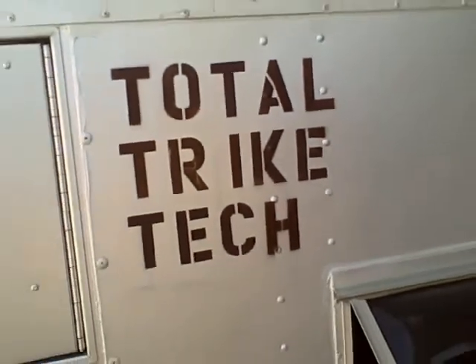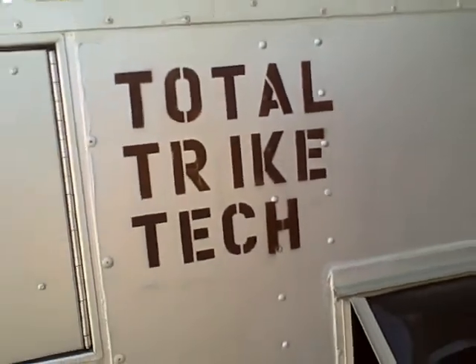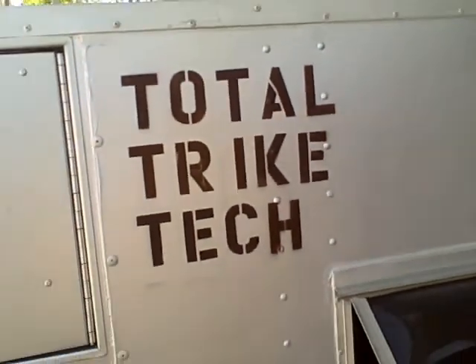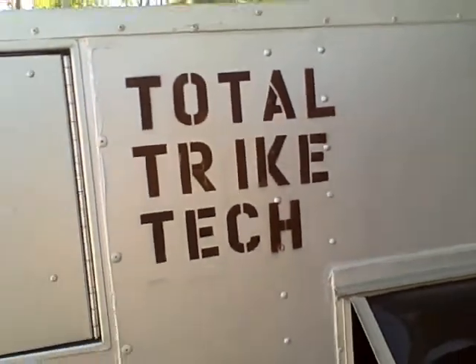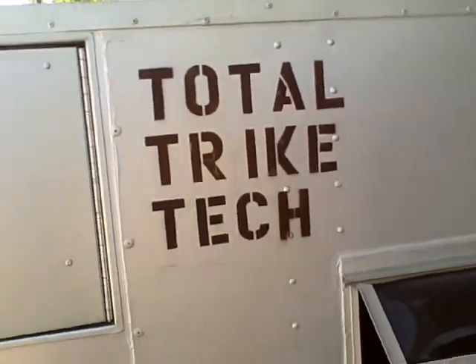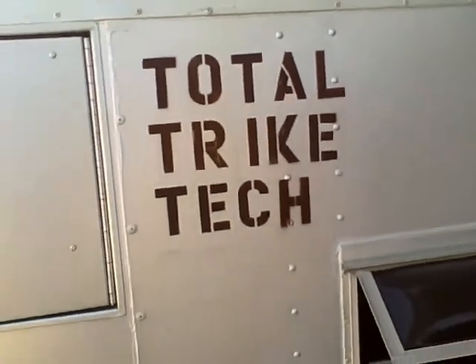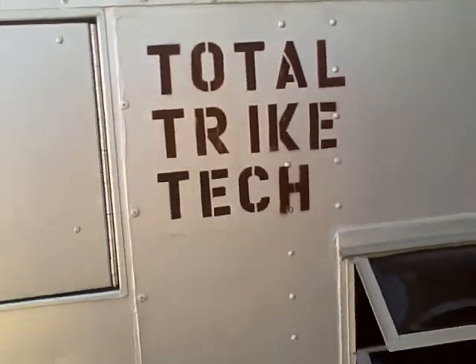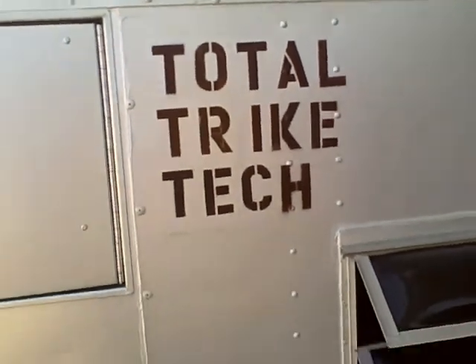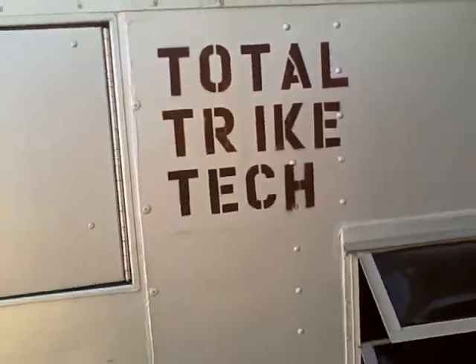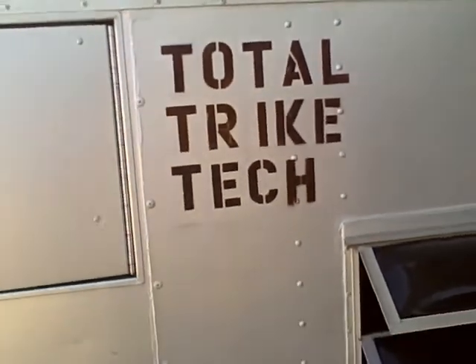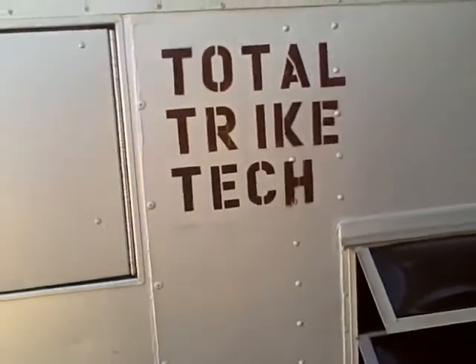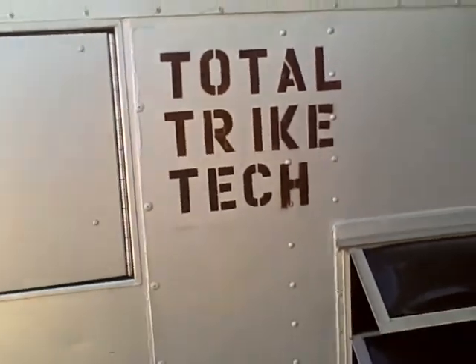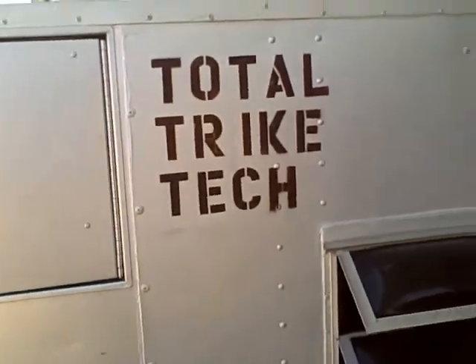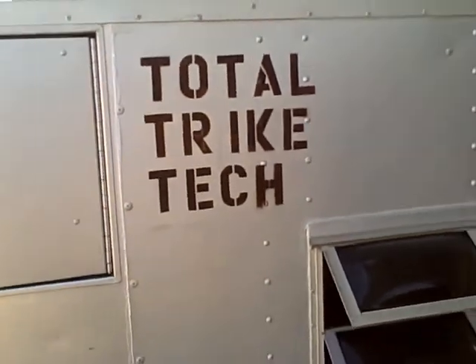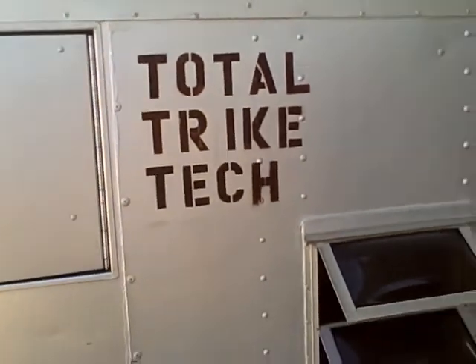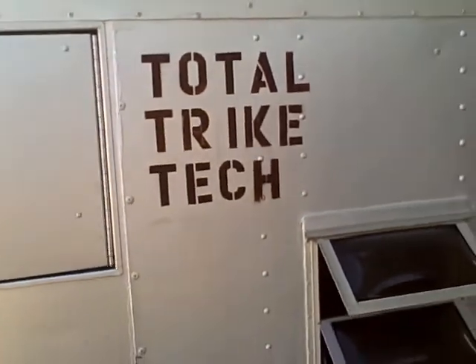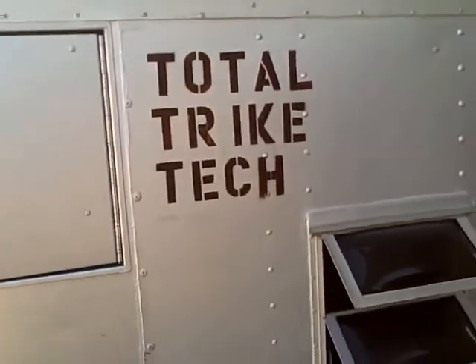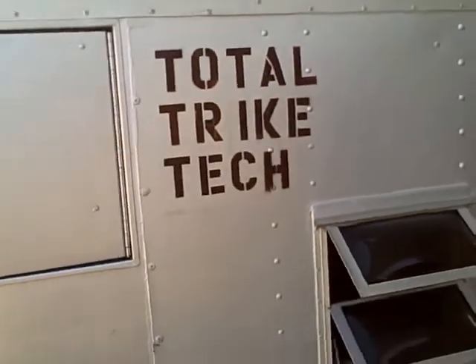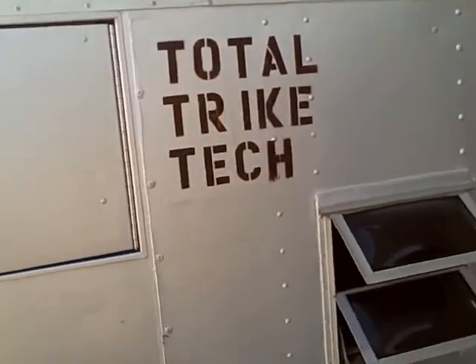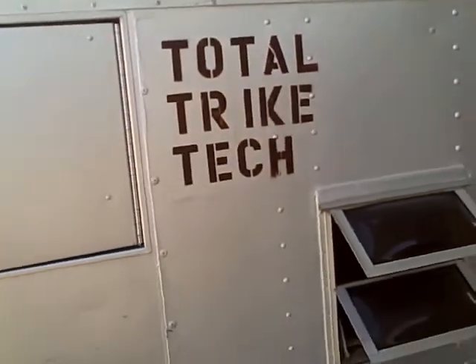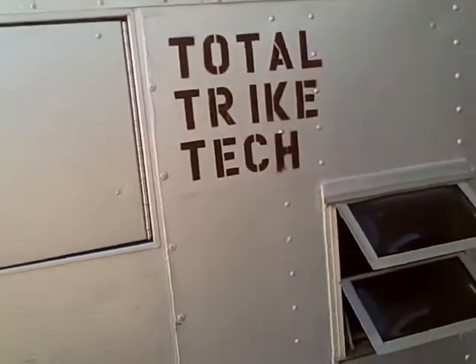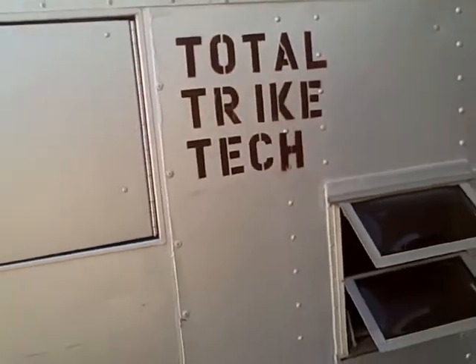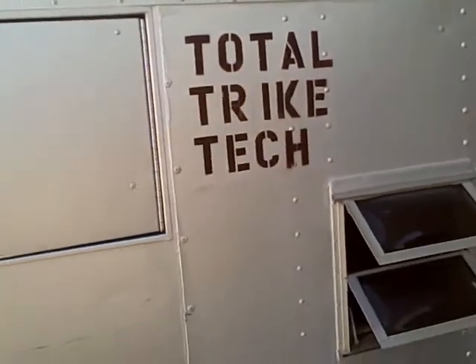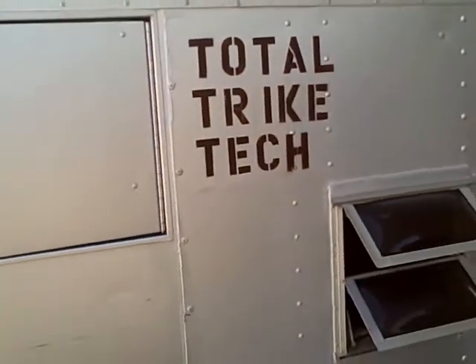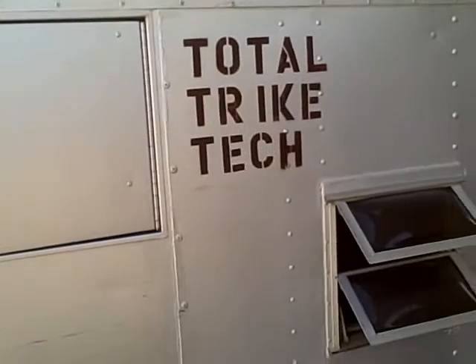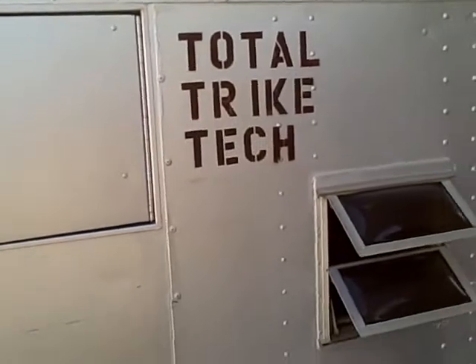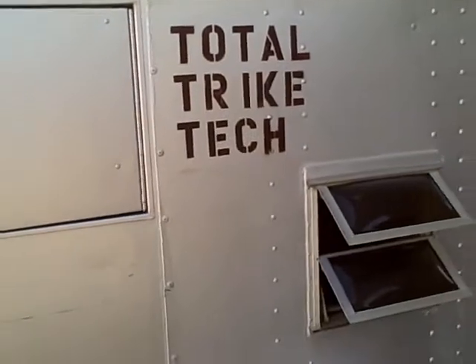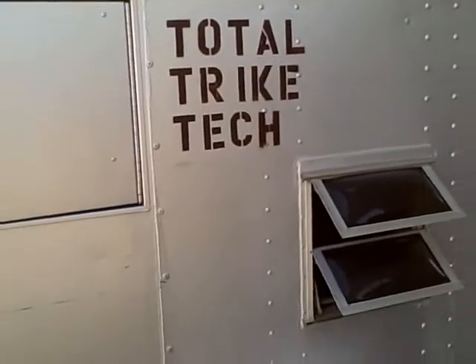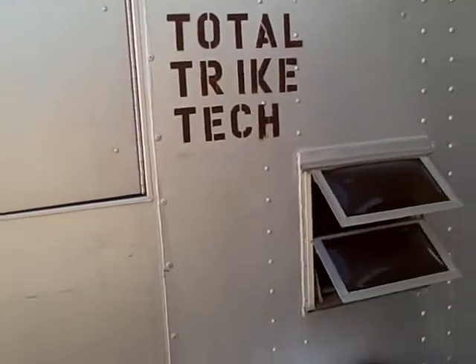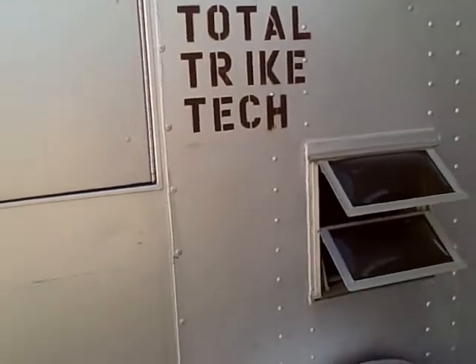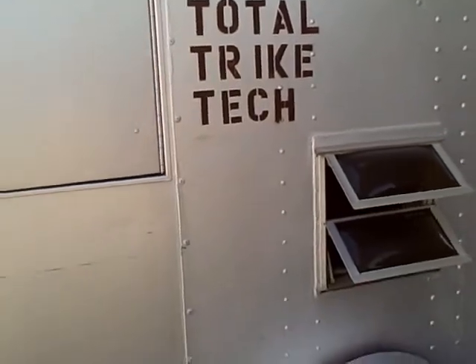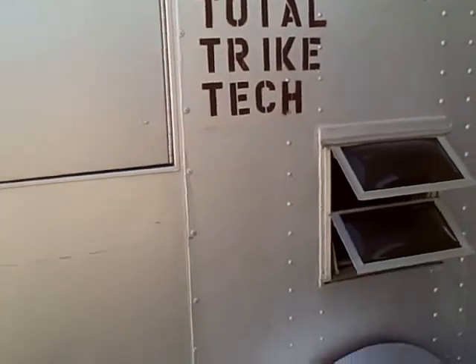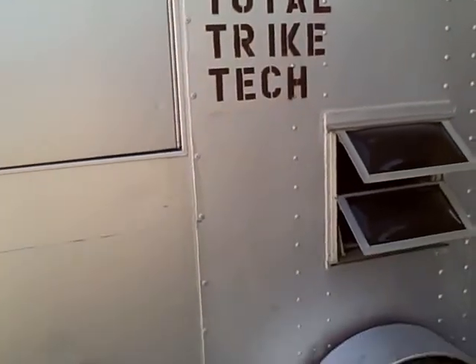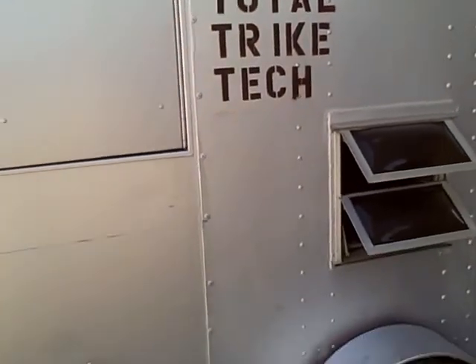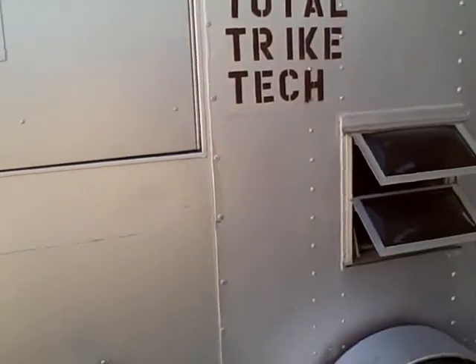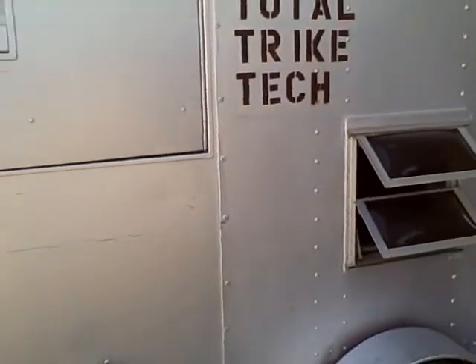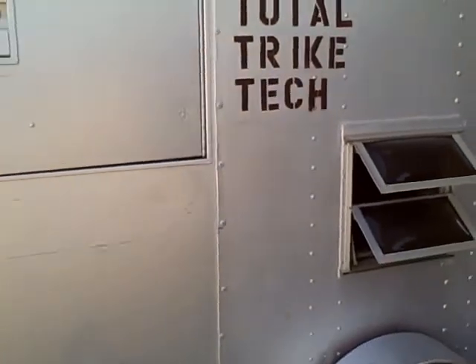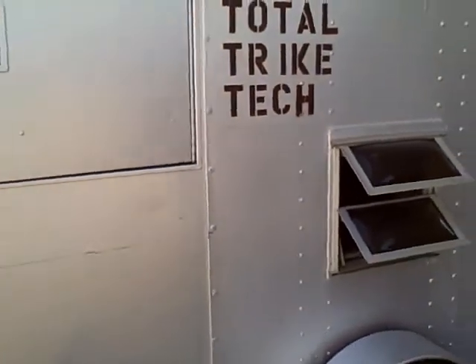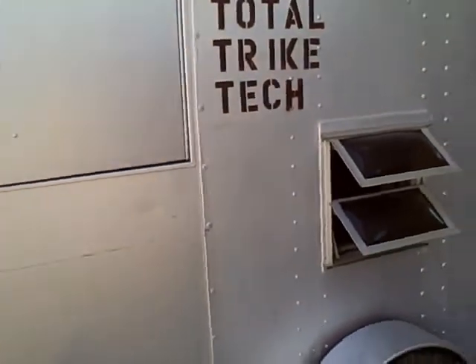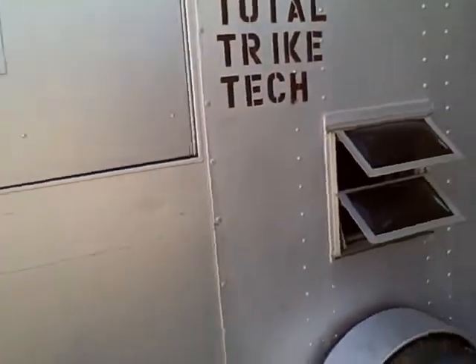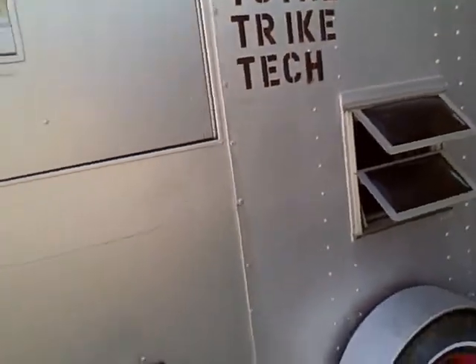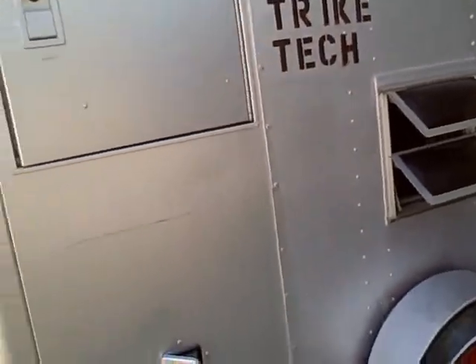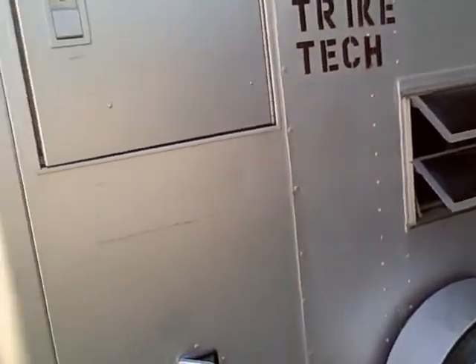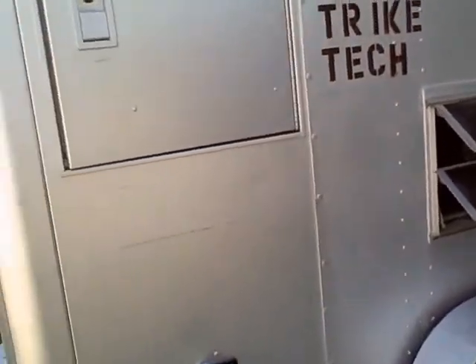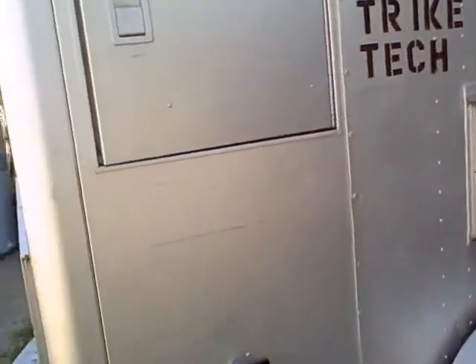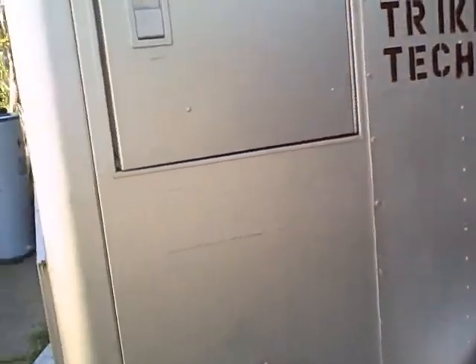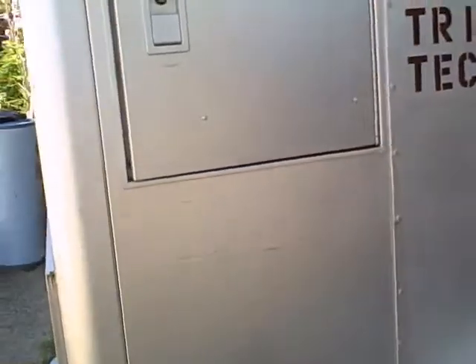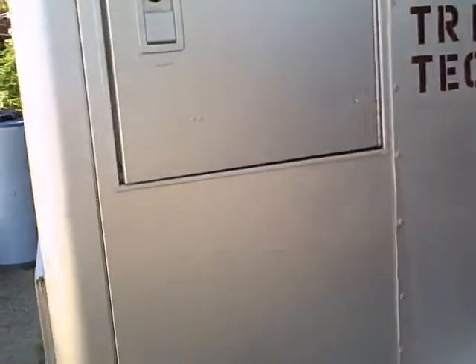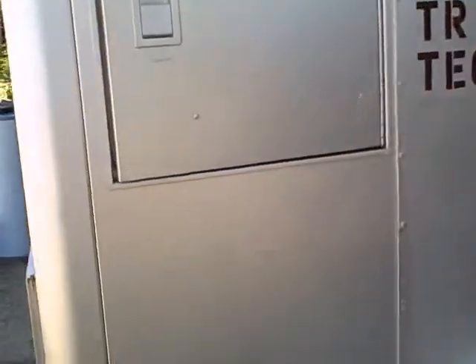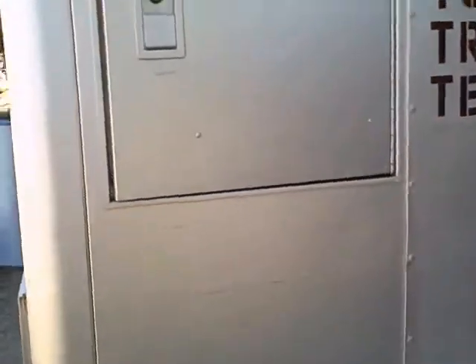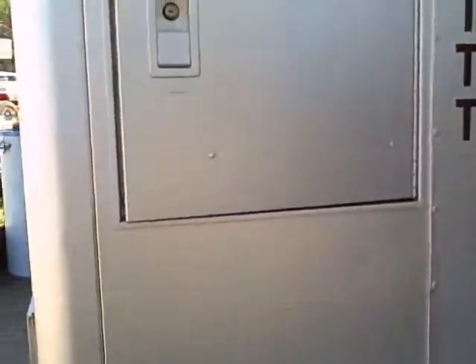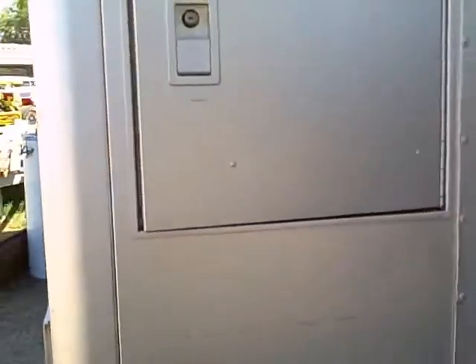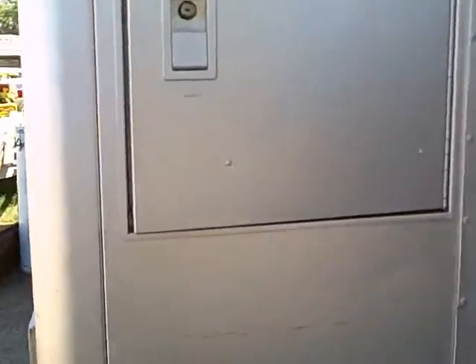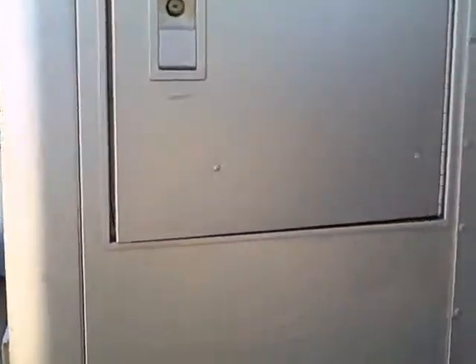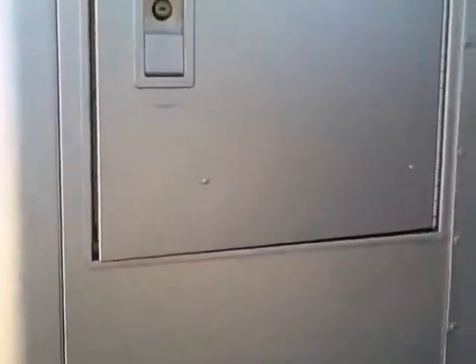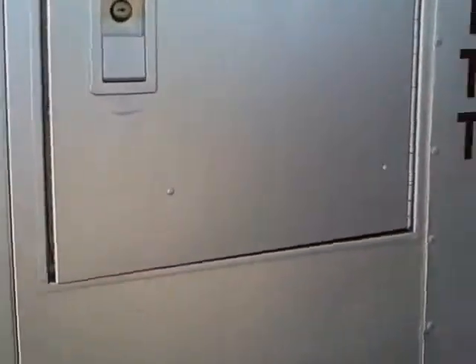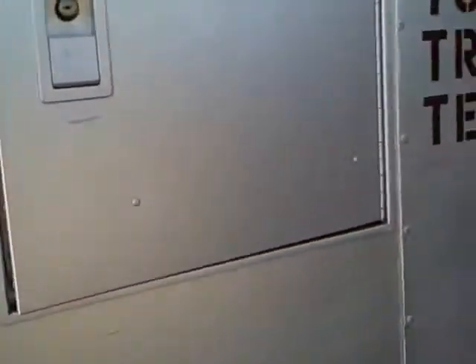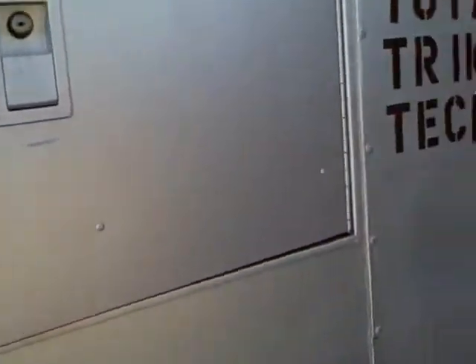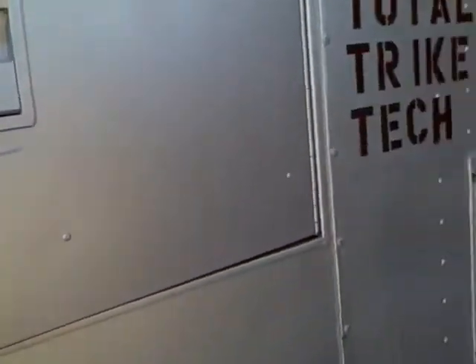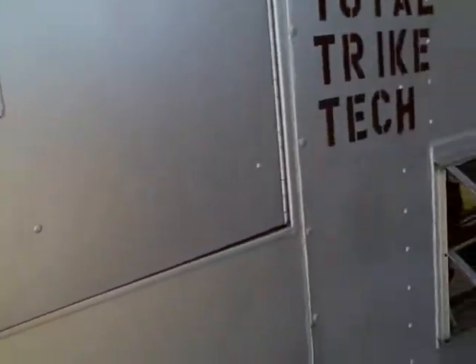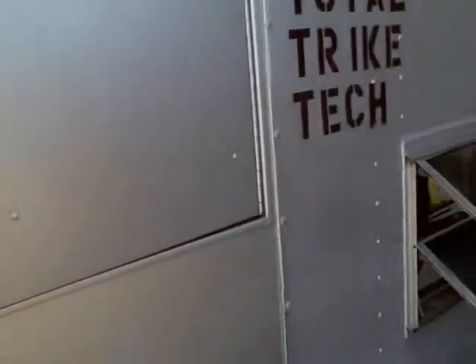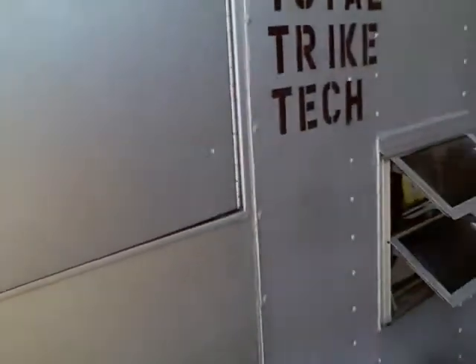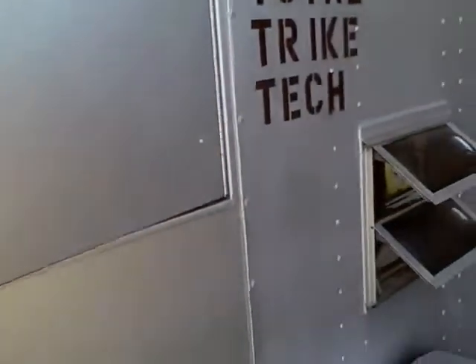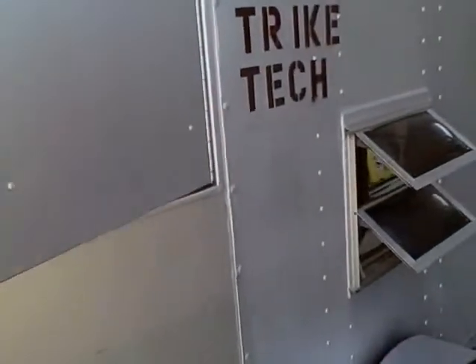Hi there, let's do a little walk around of the Total Strike Tech official trailer. This is the company trailer, here we go.